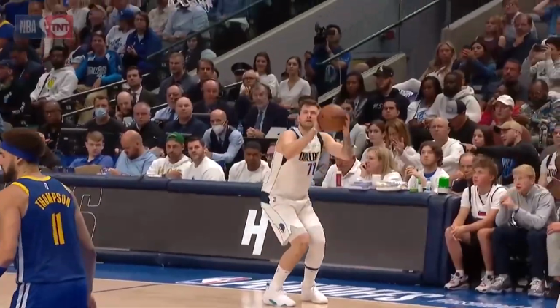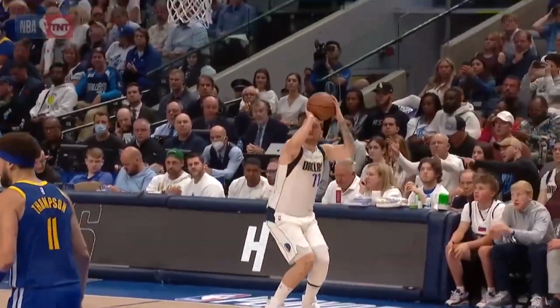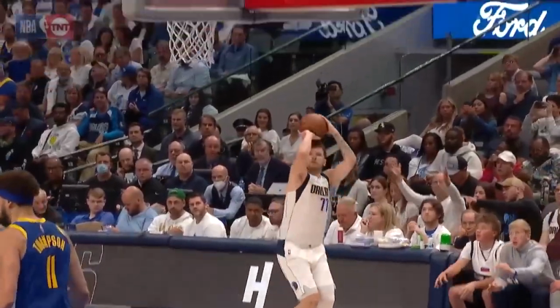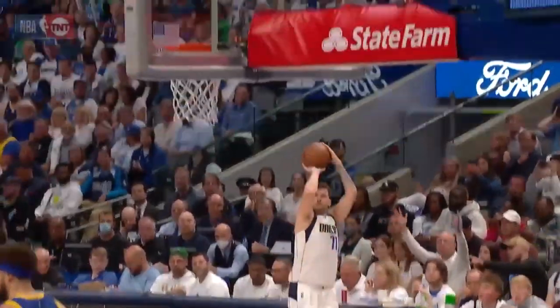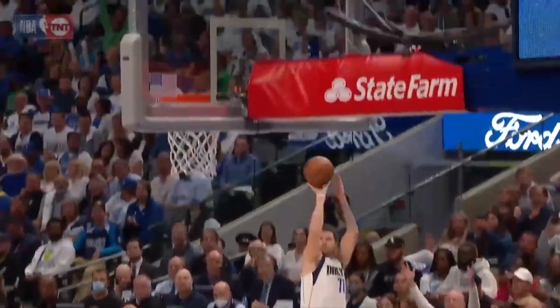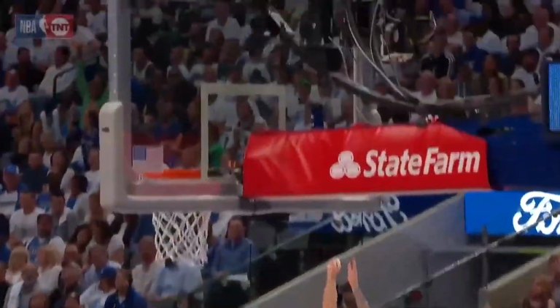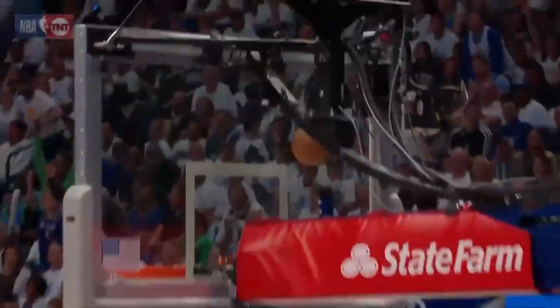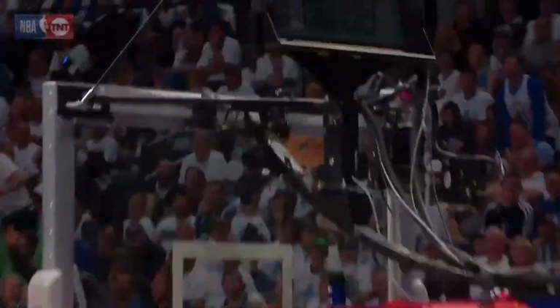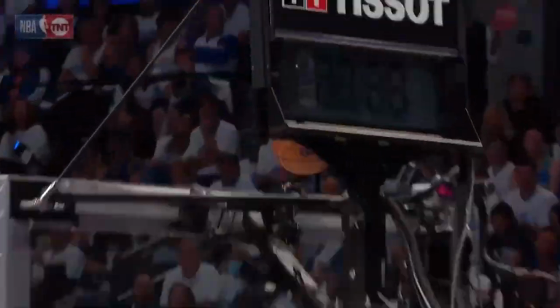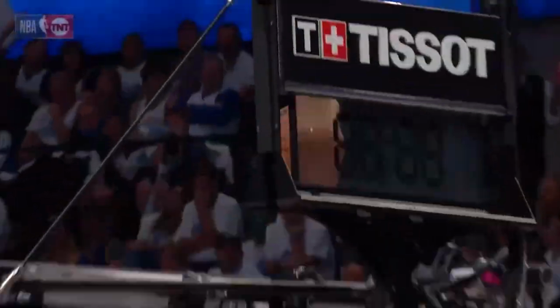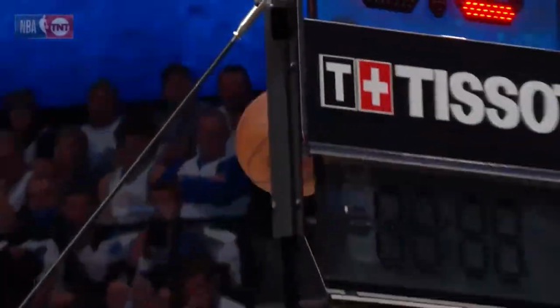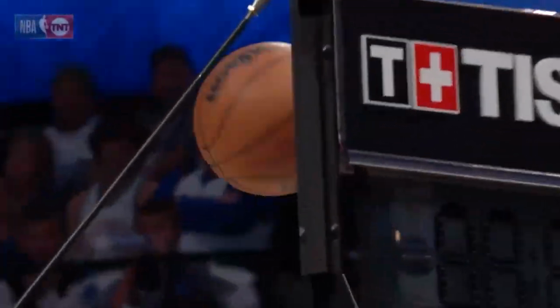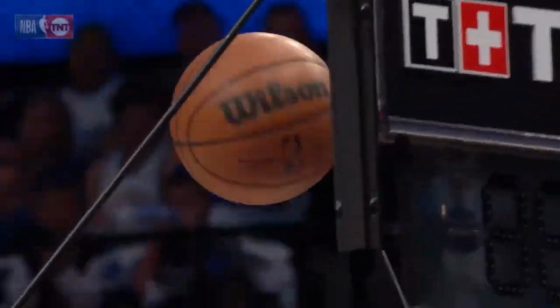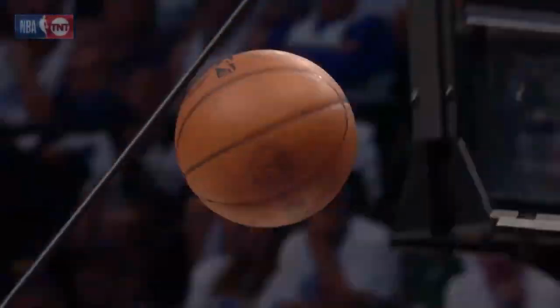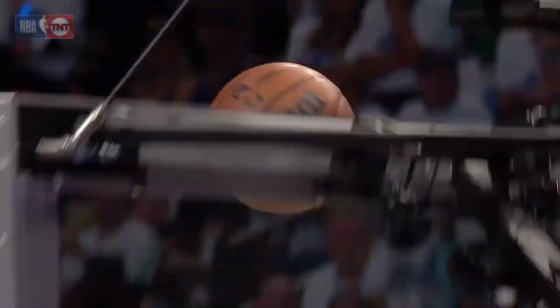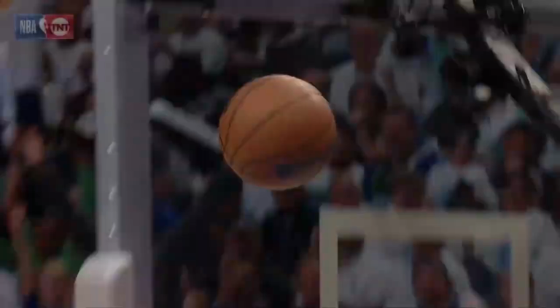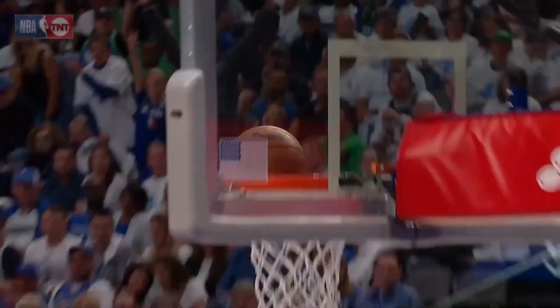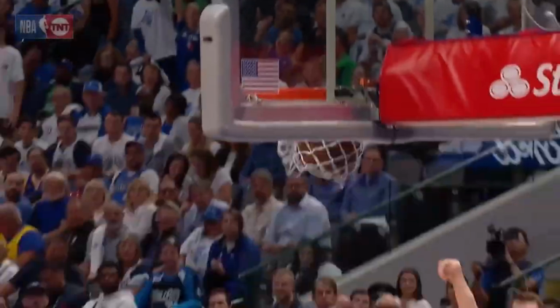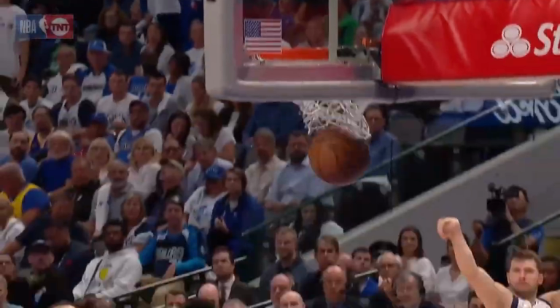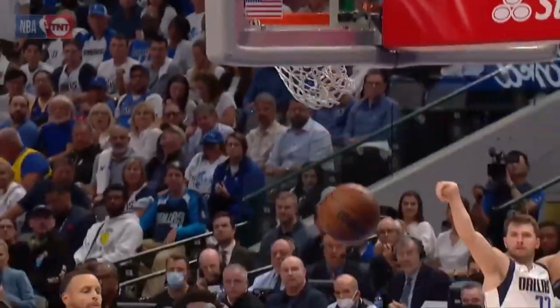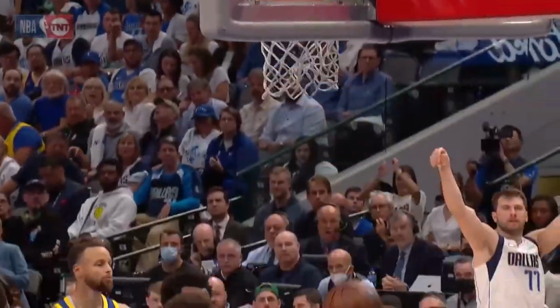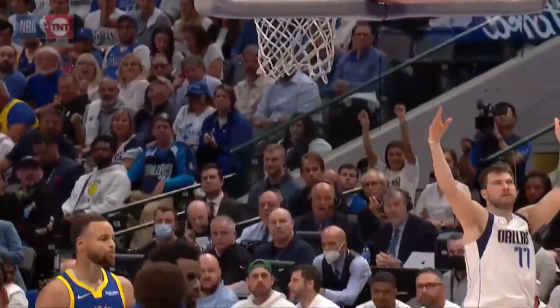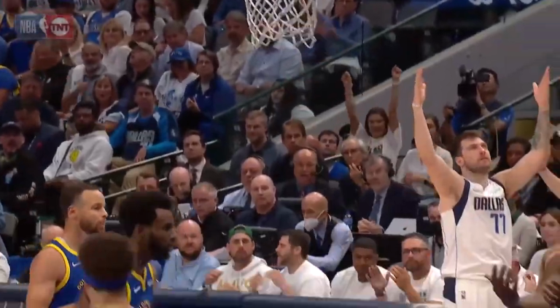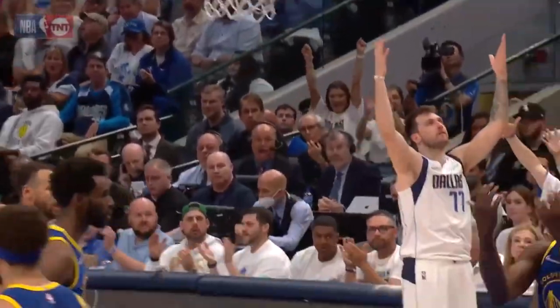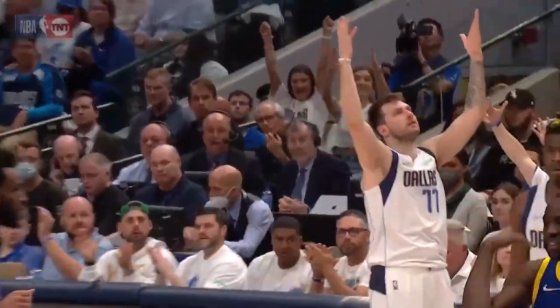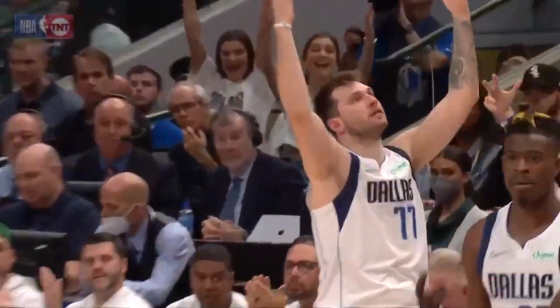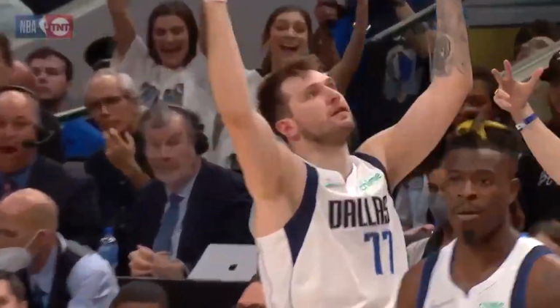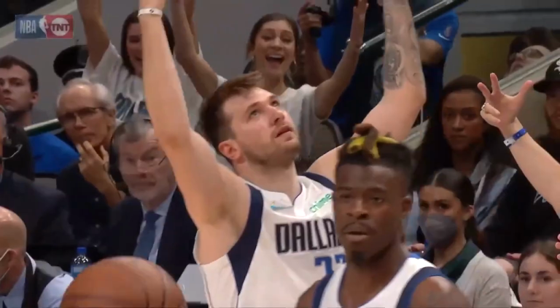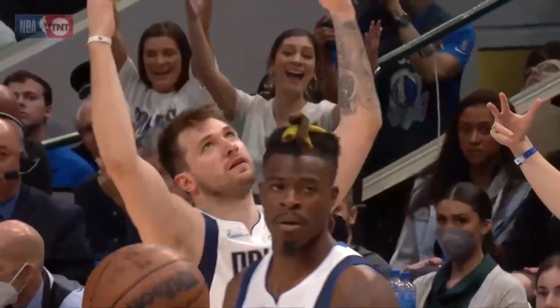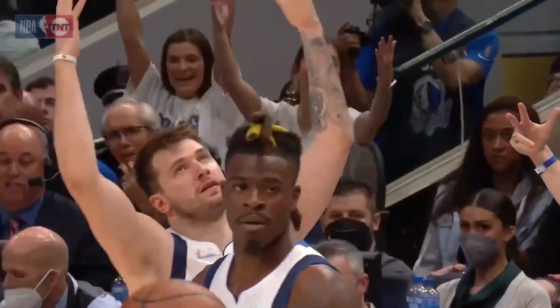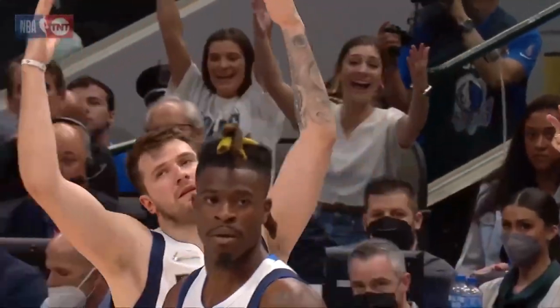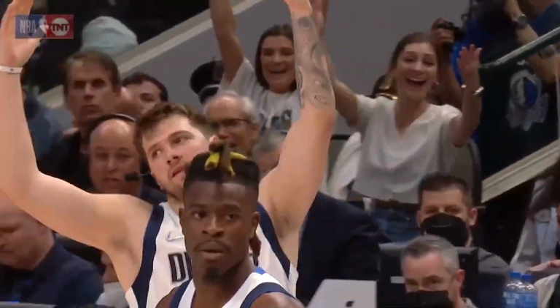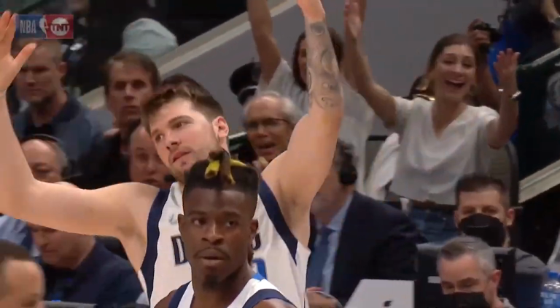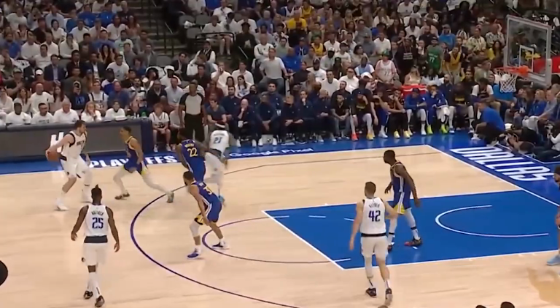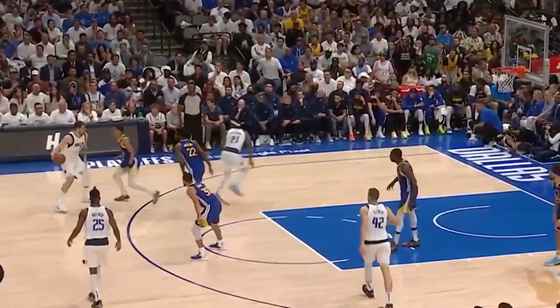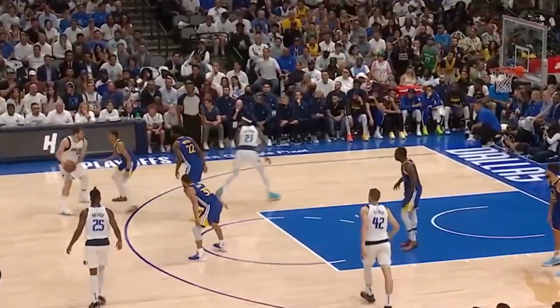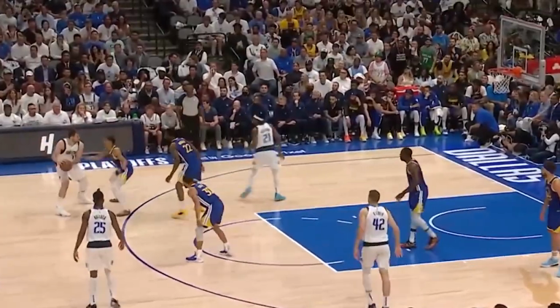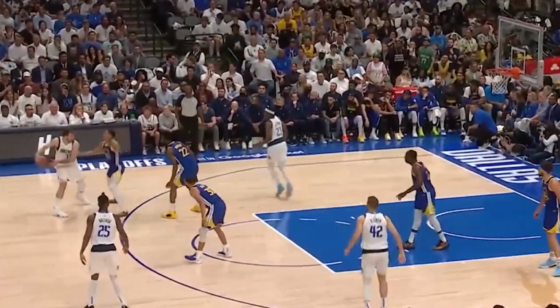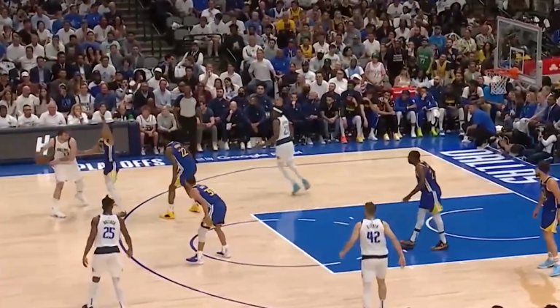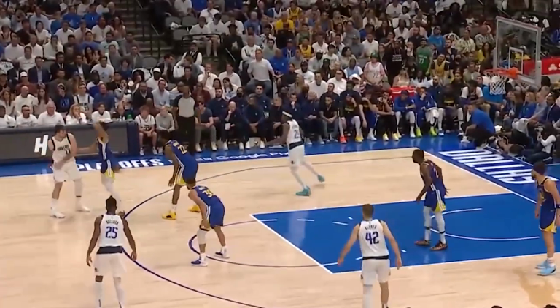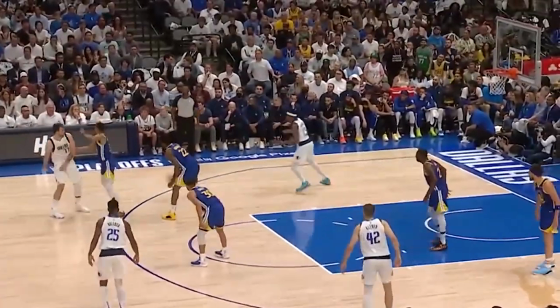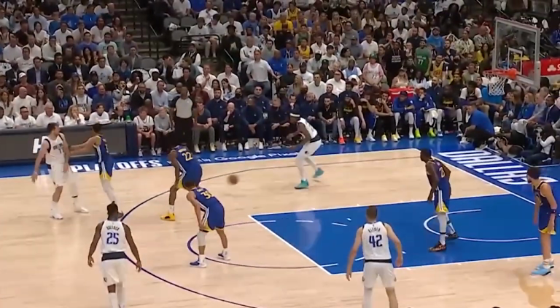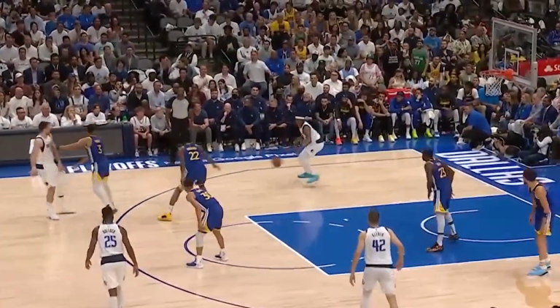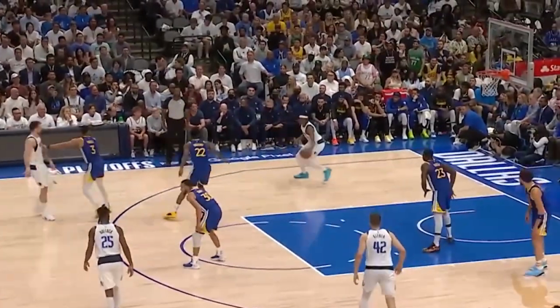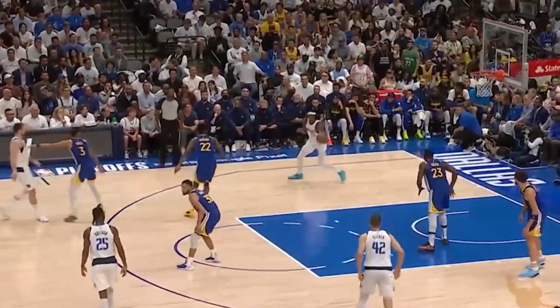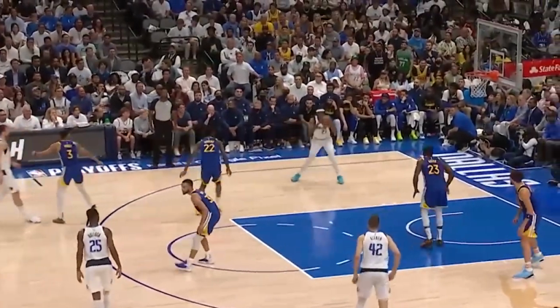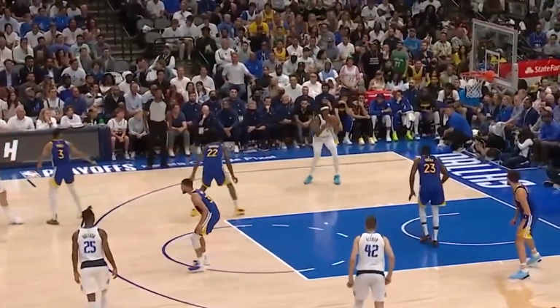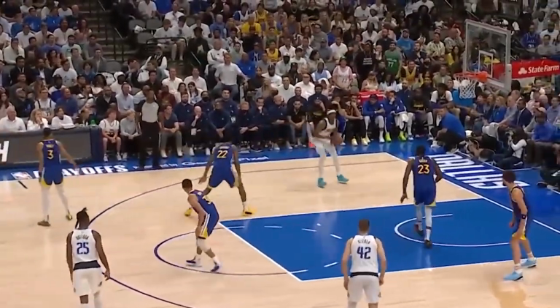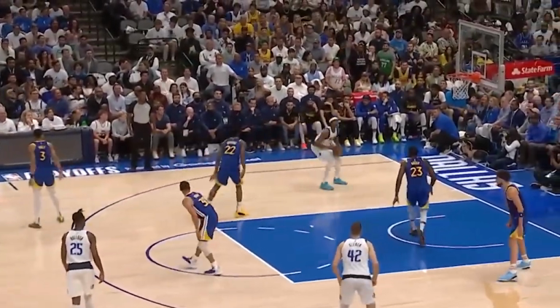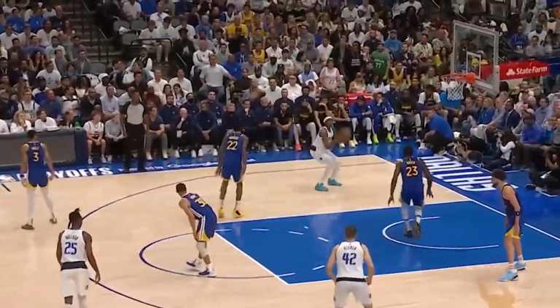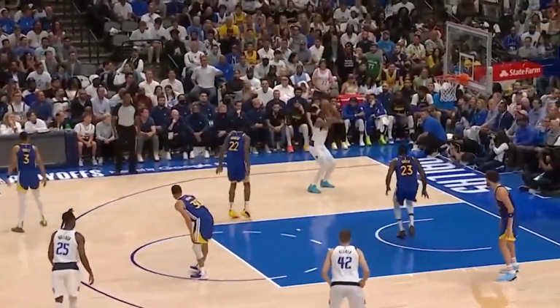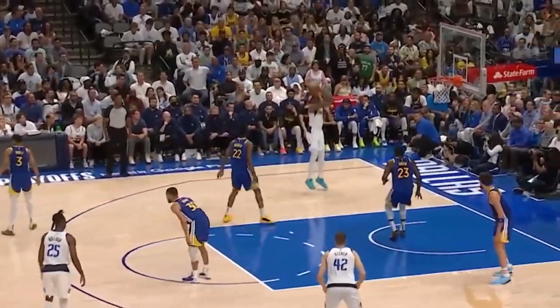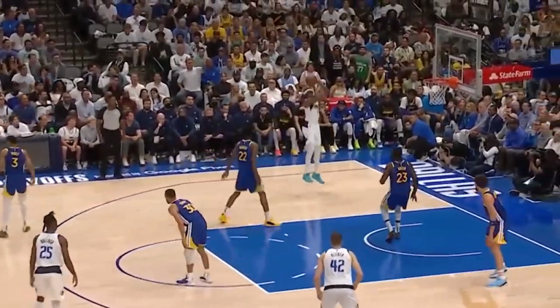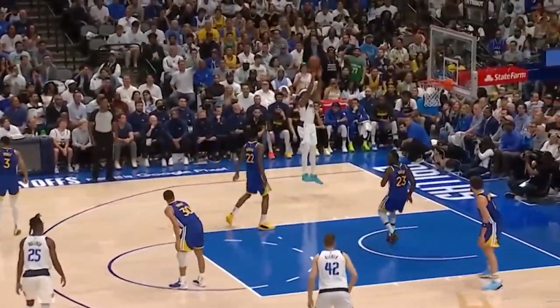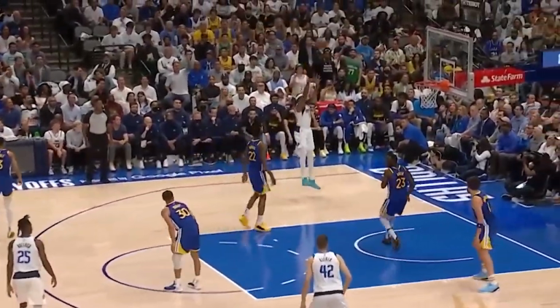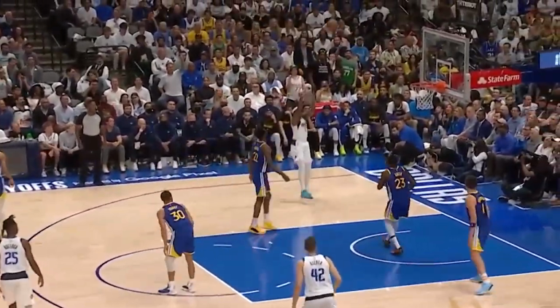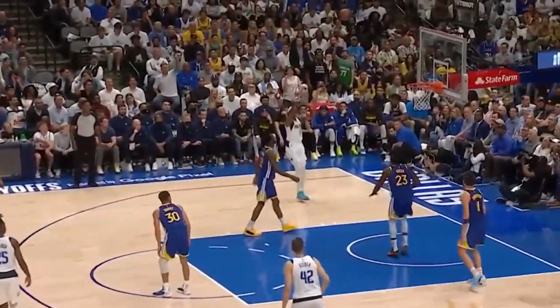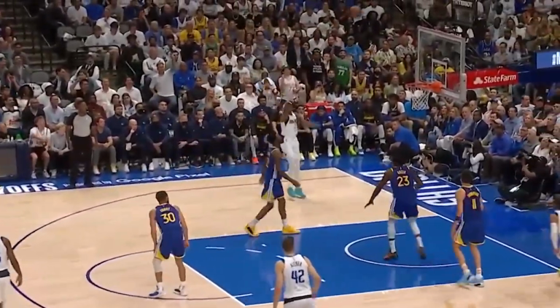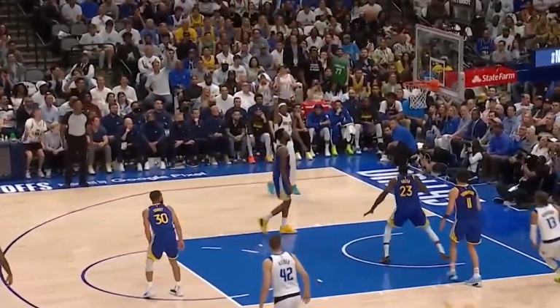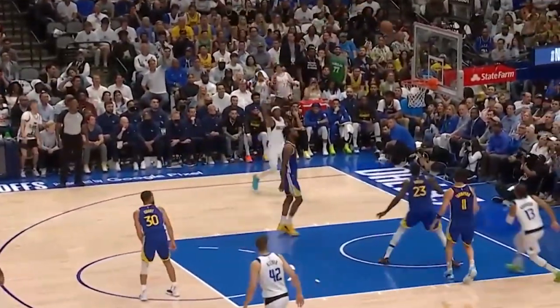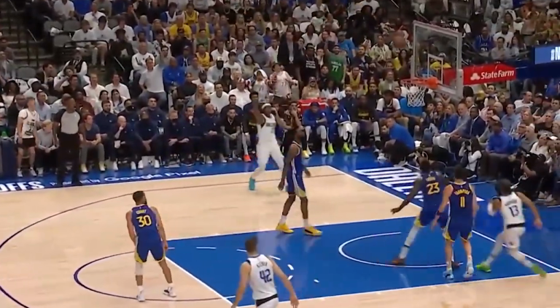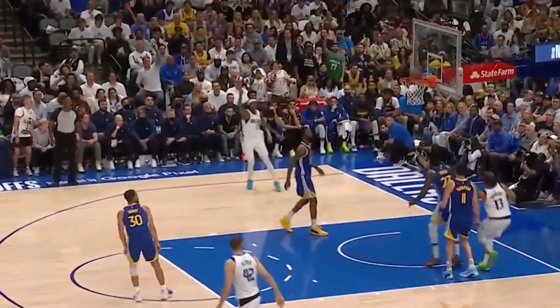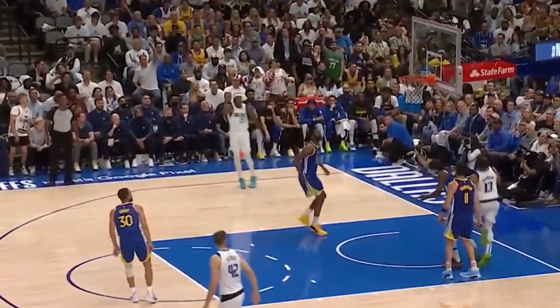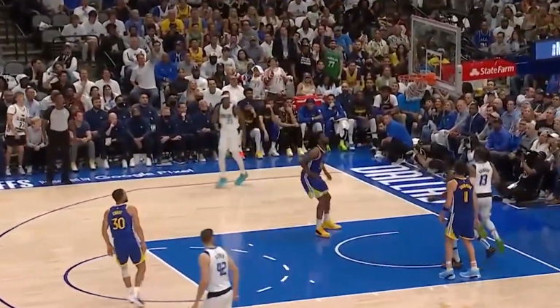The dubs may have hoped to get the sweep, but instead they got front row seats to this show of casual yet flashy passes by Luka.